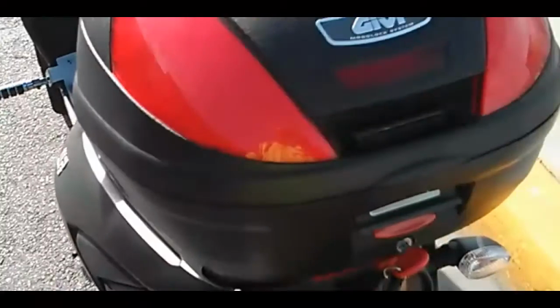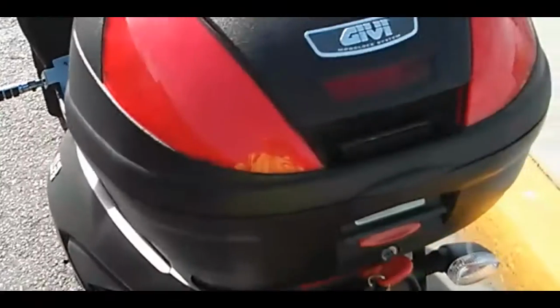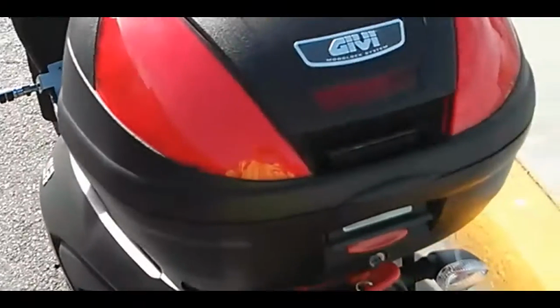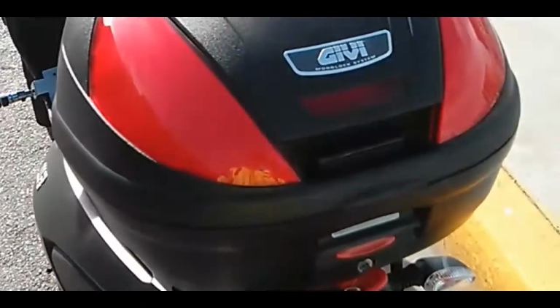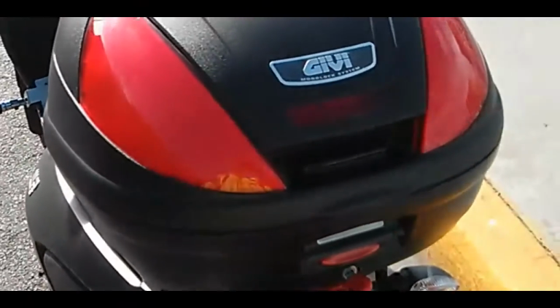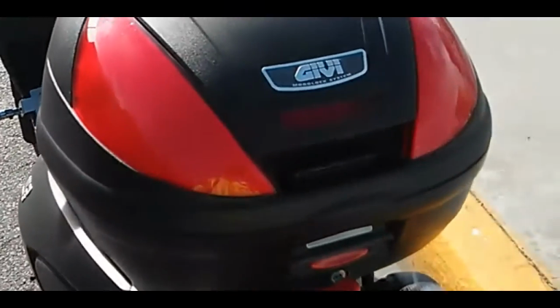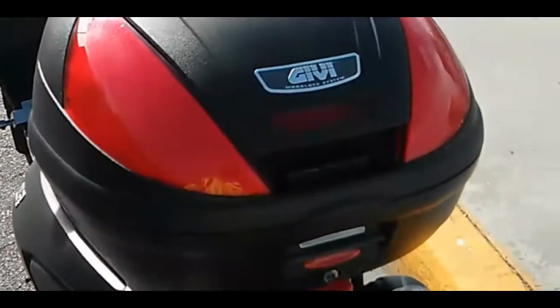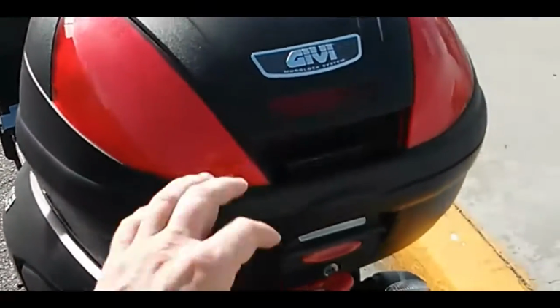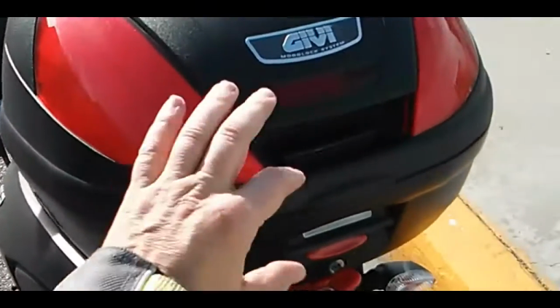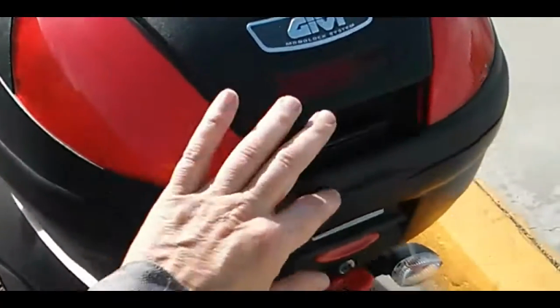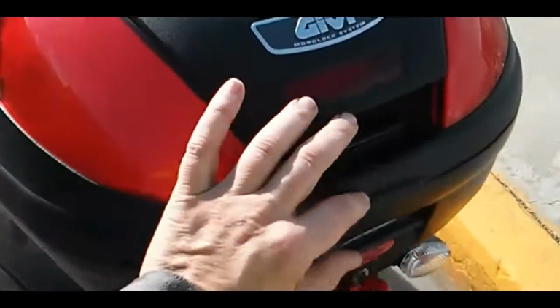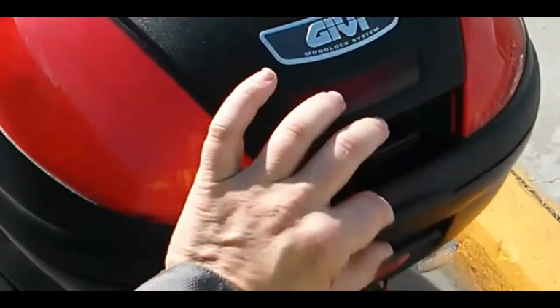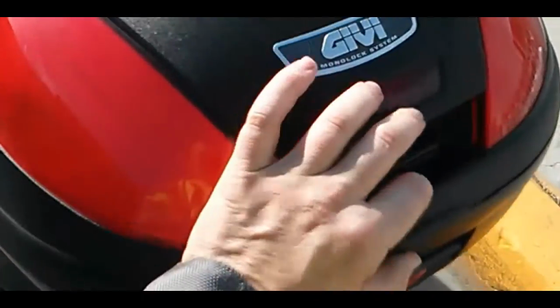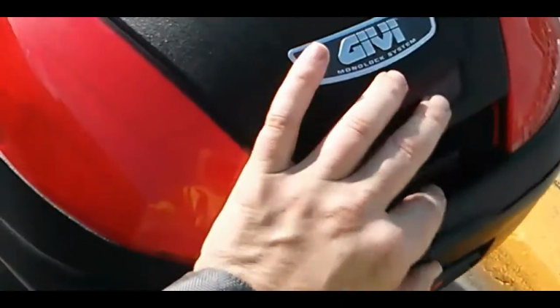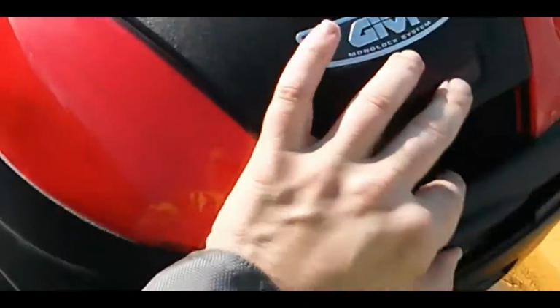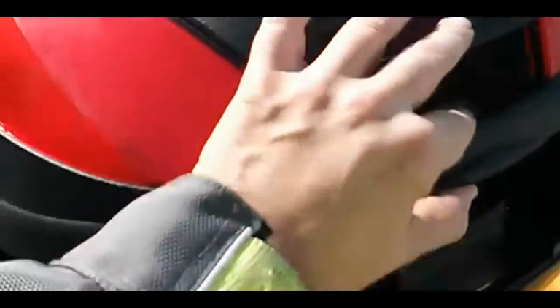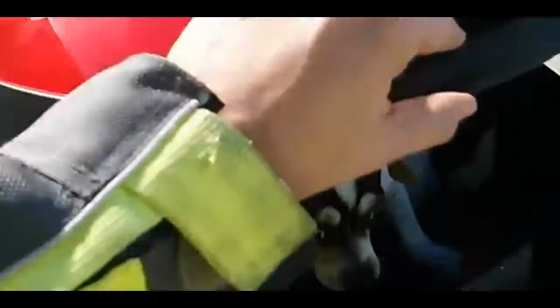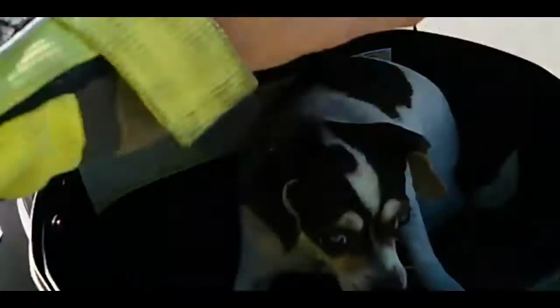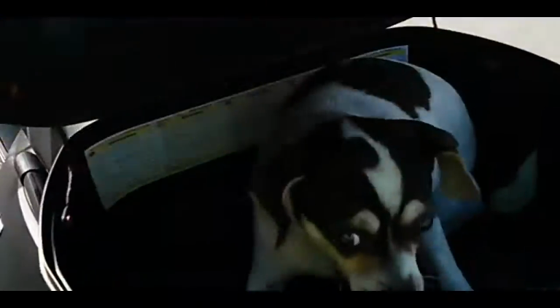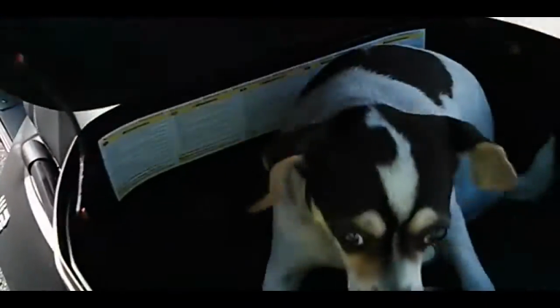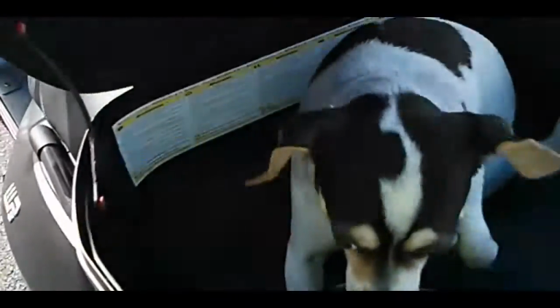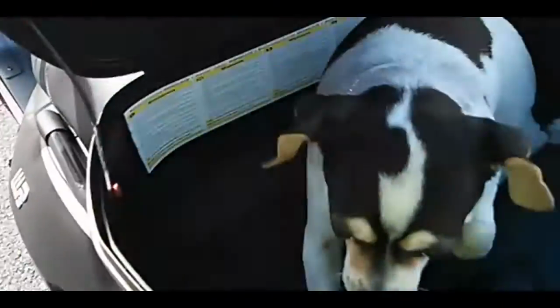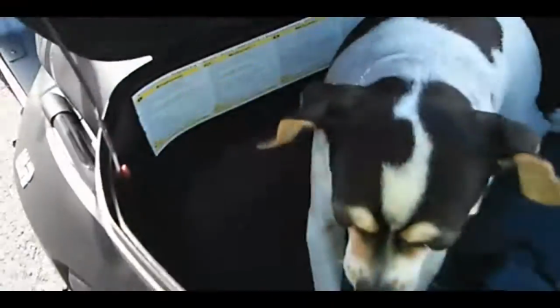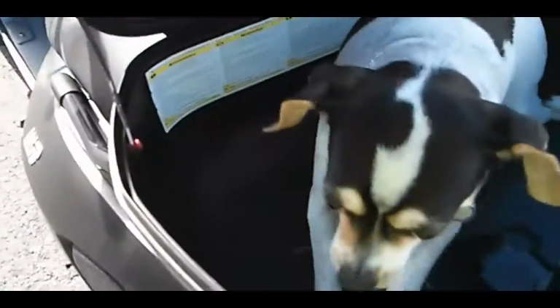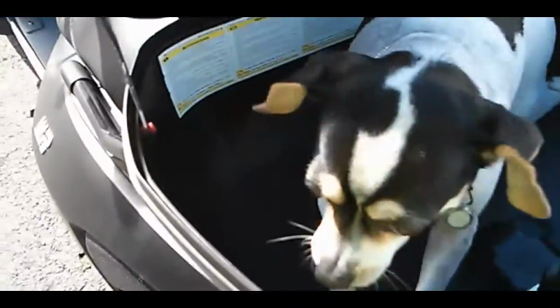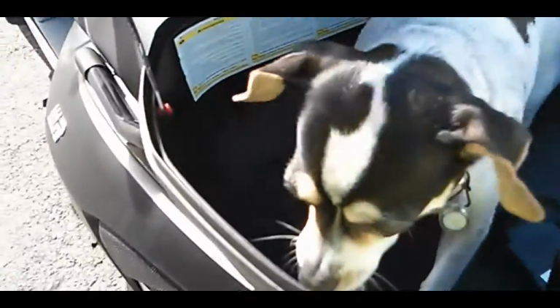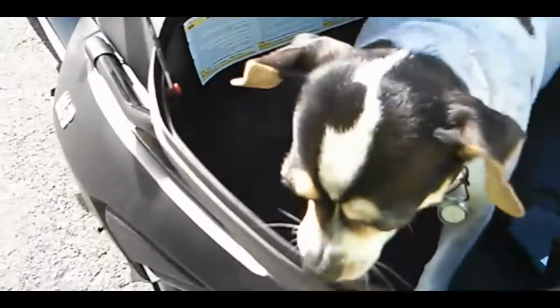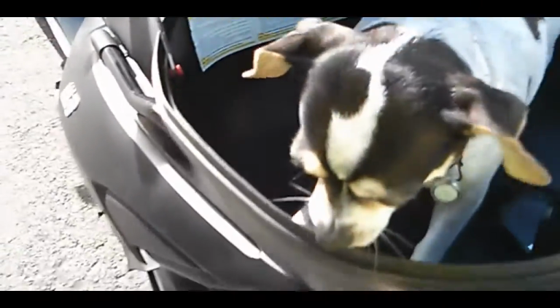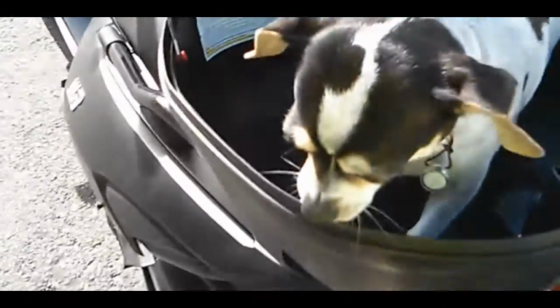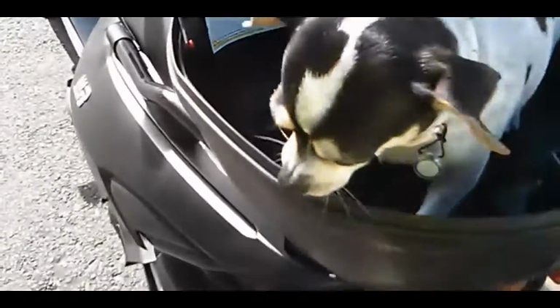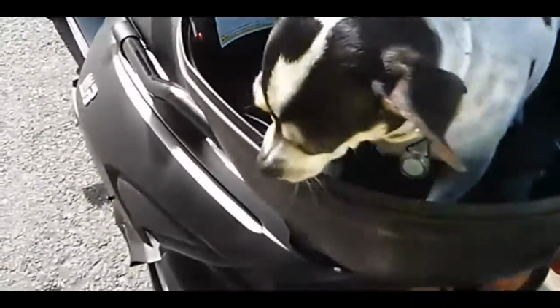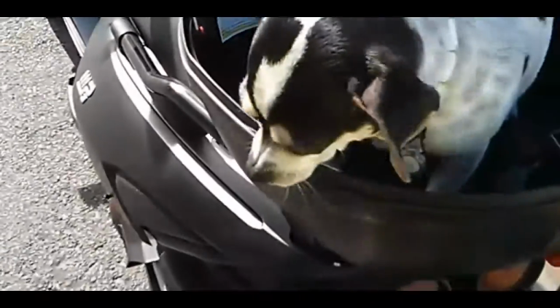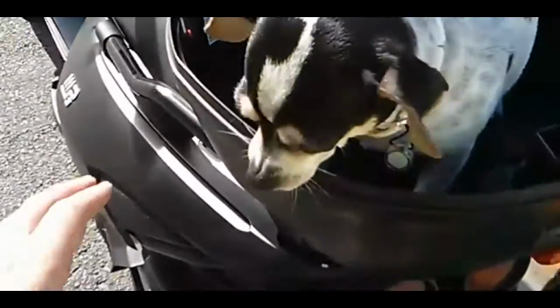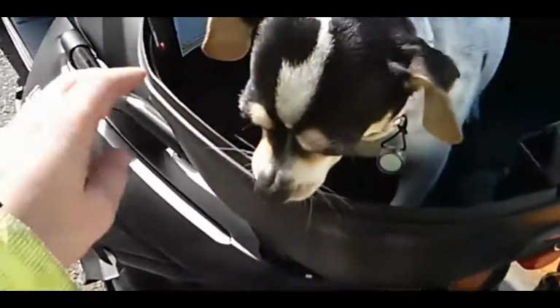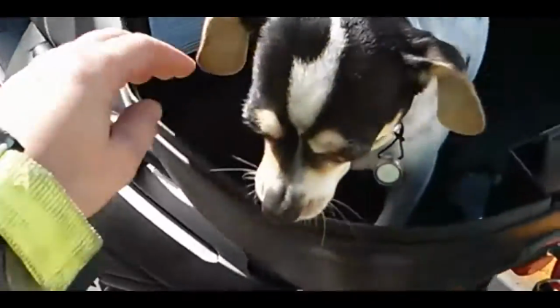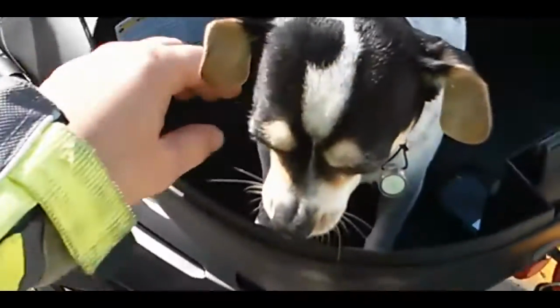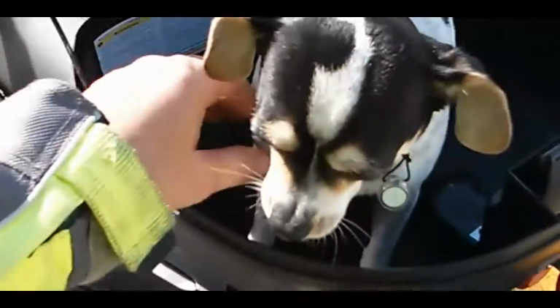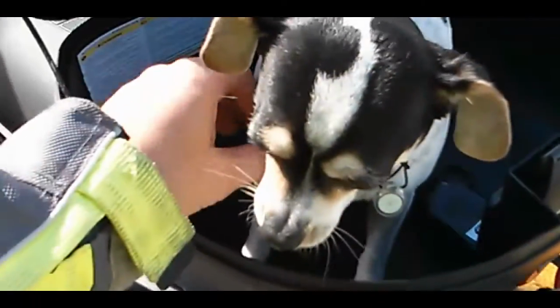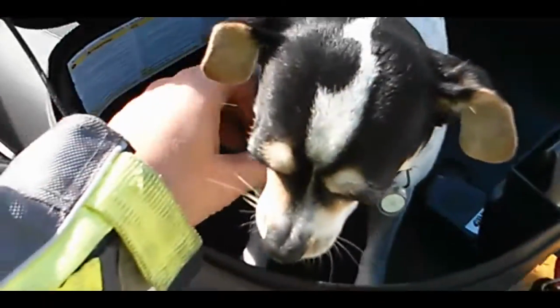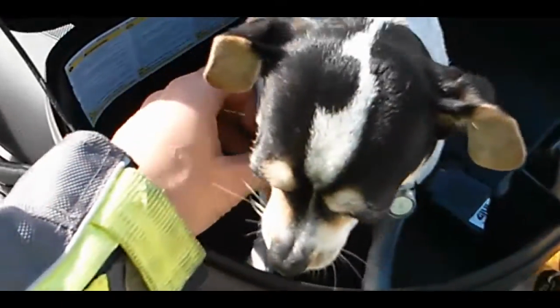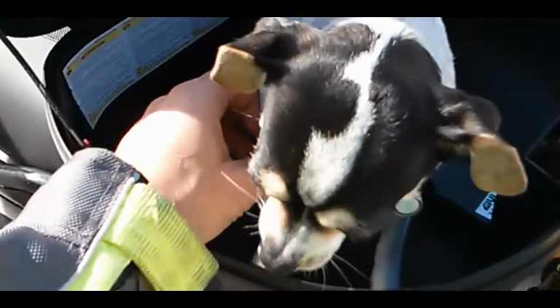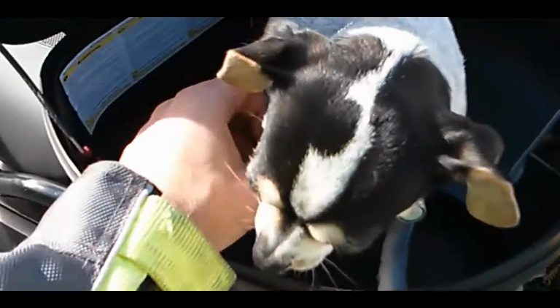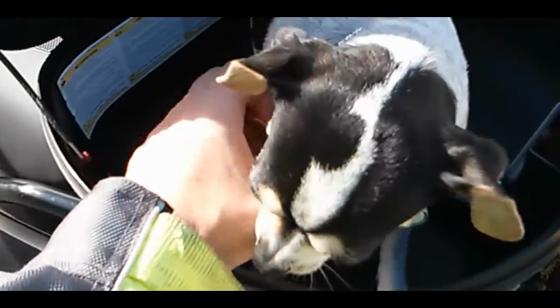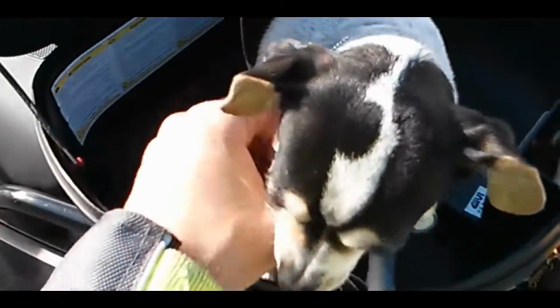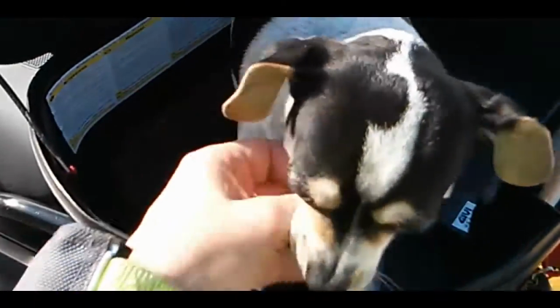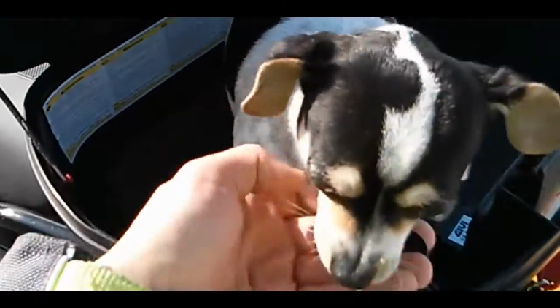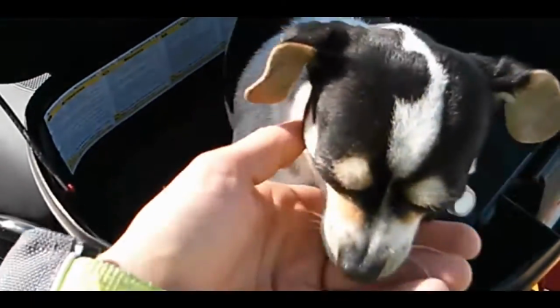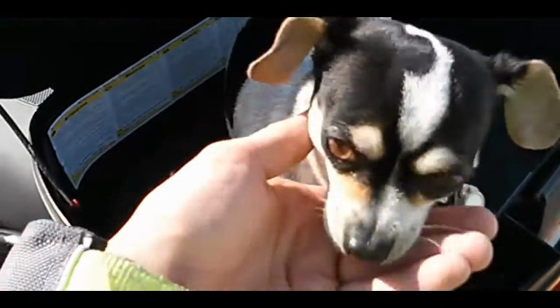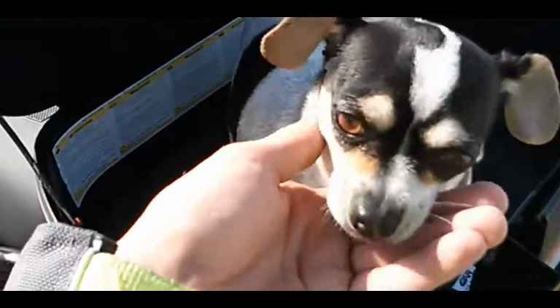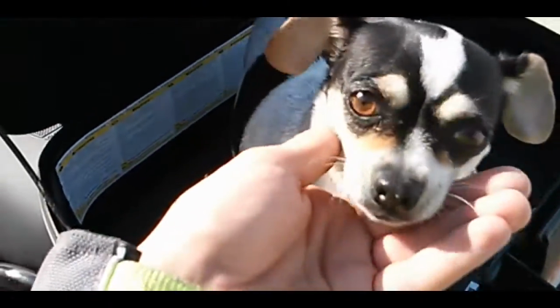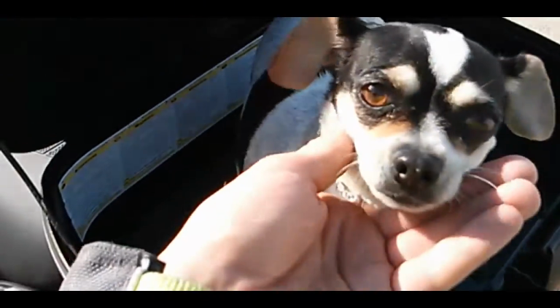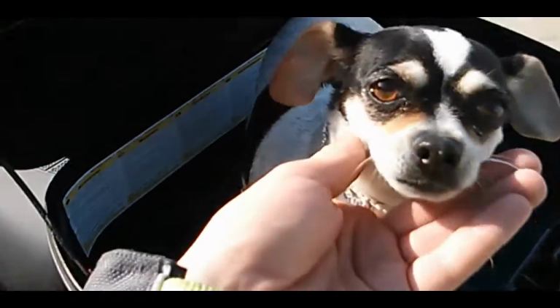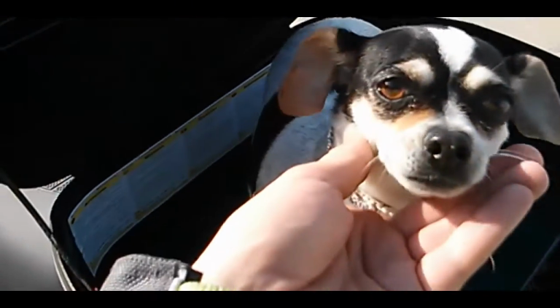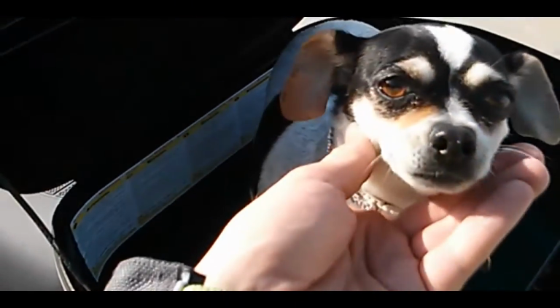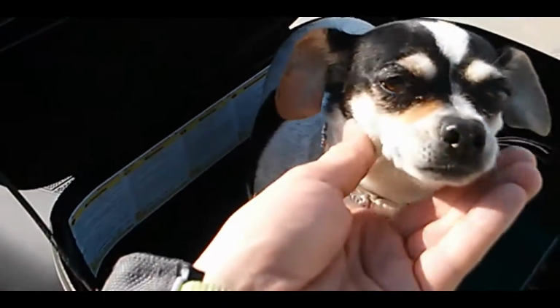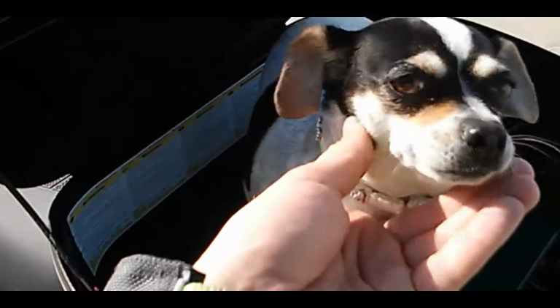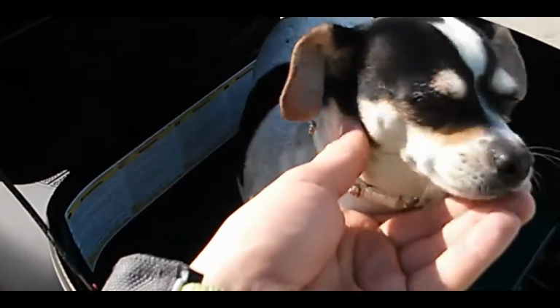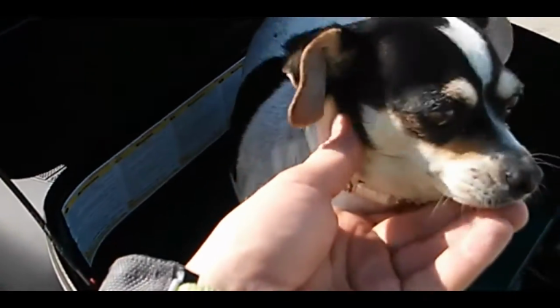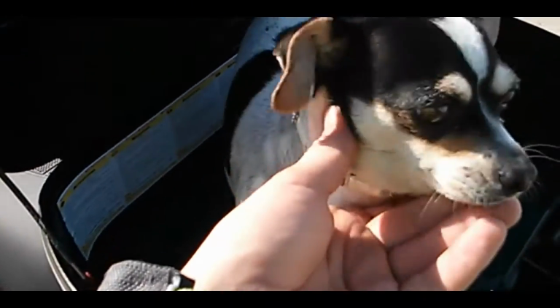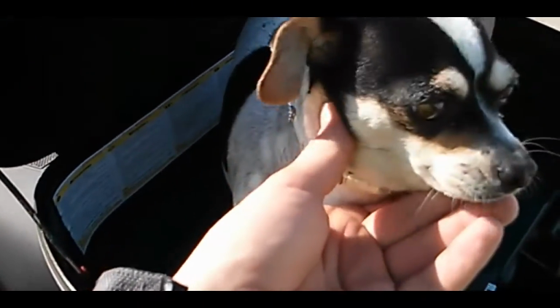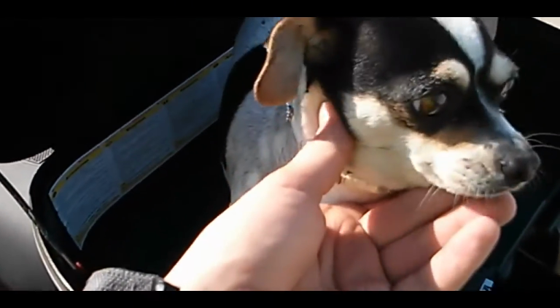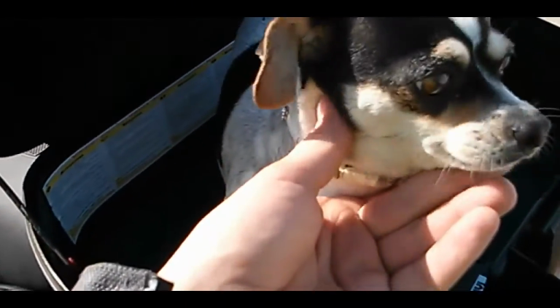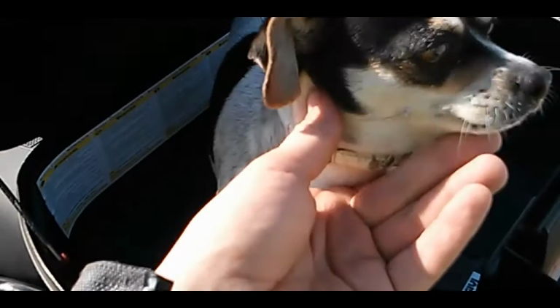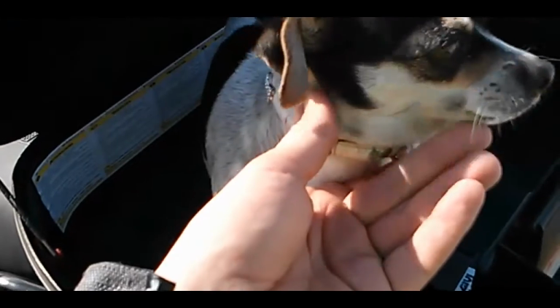Let's see what else it can hold. It's a banana!